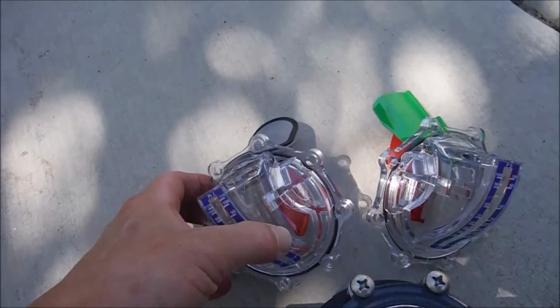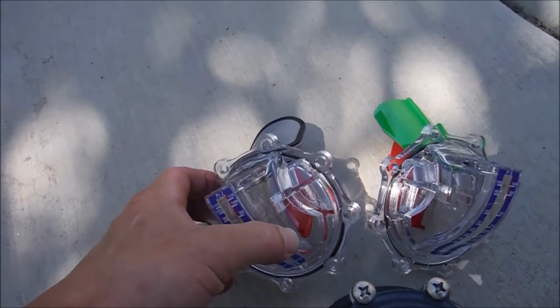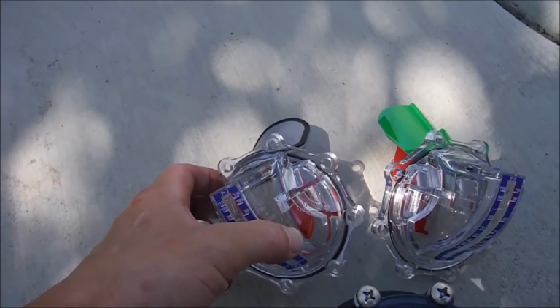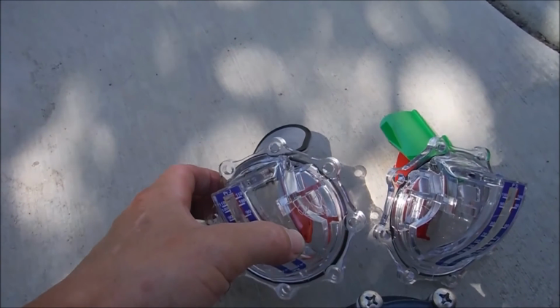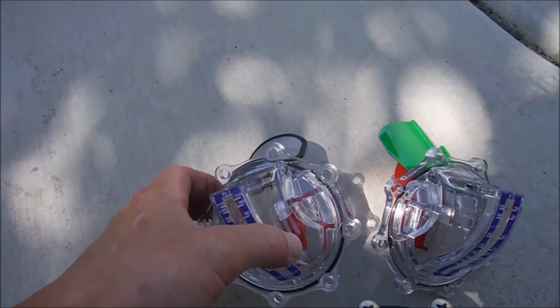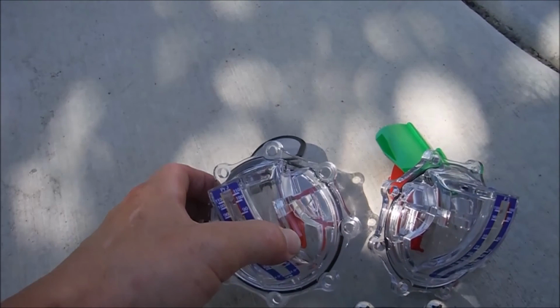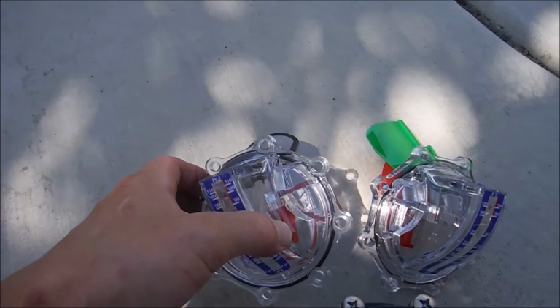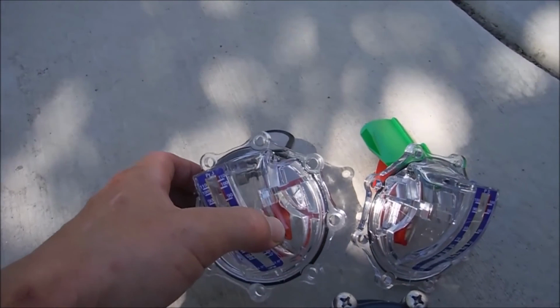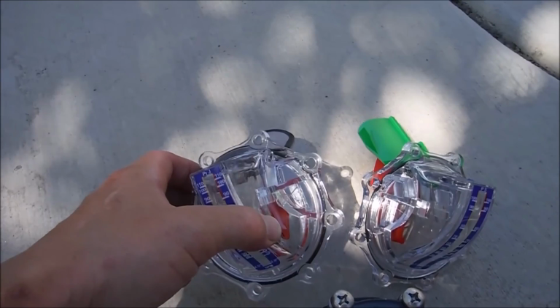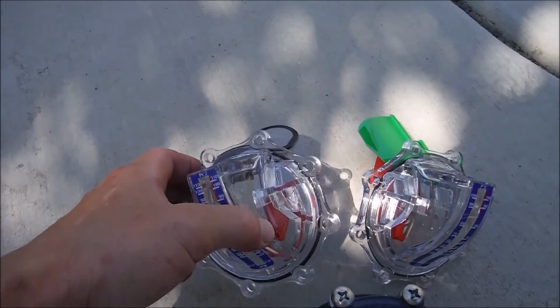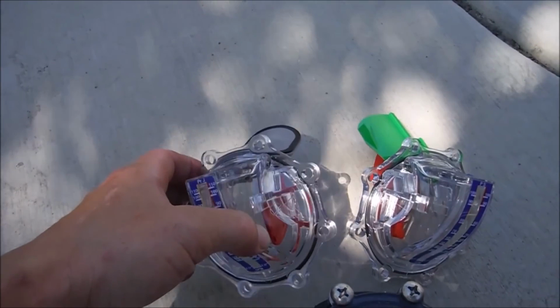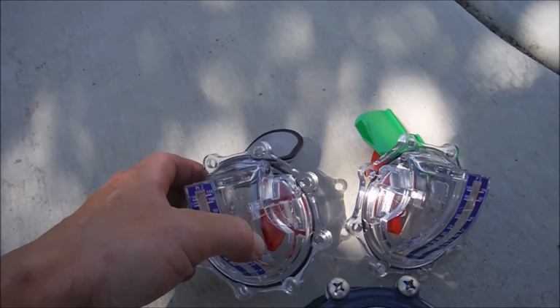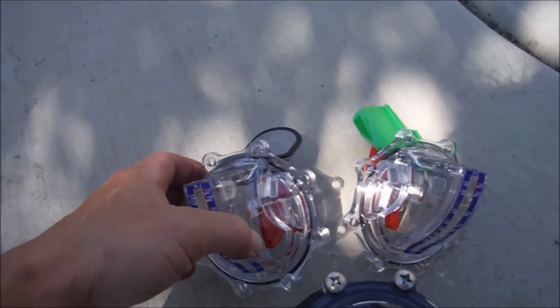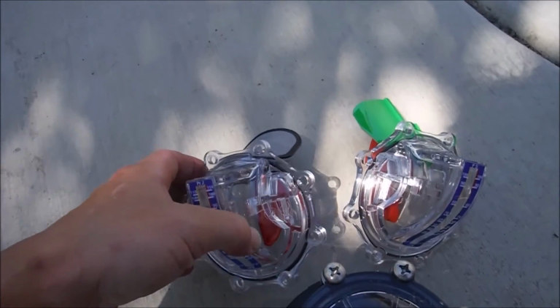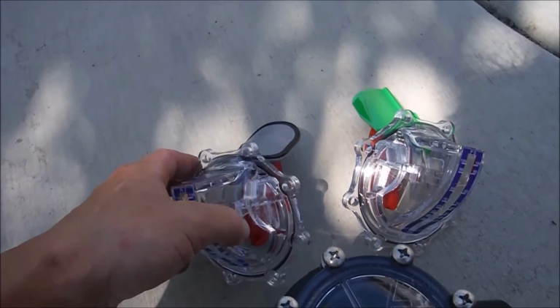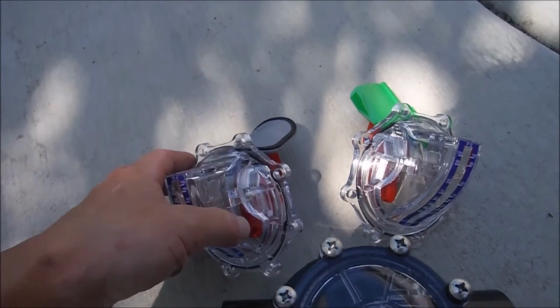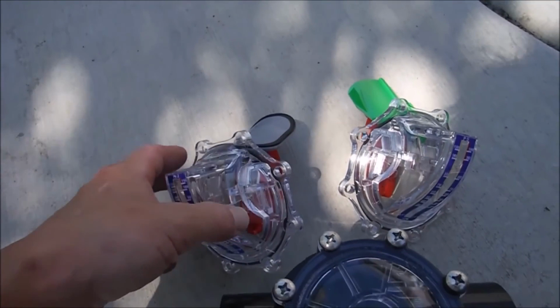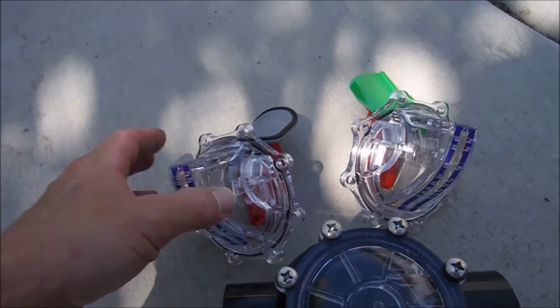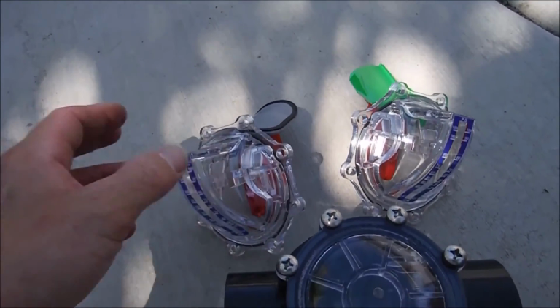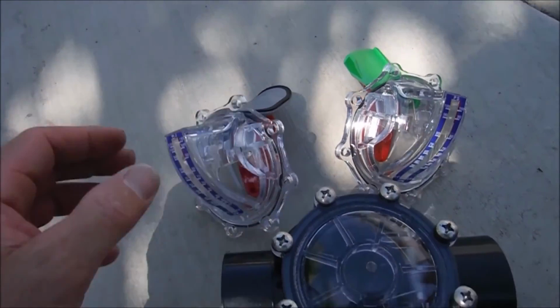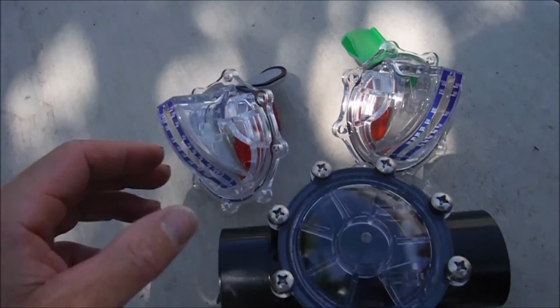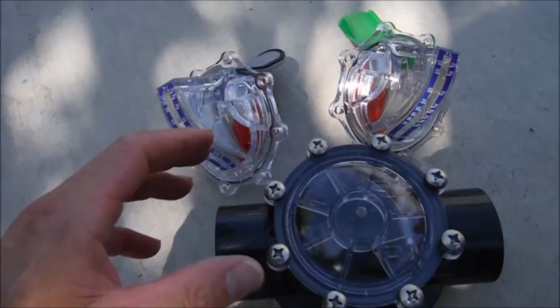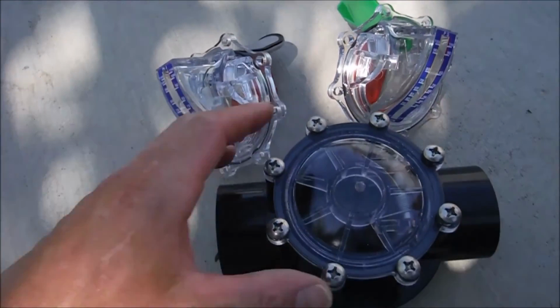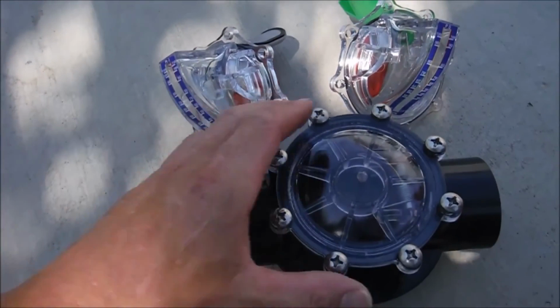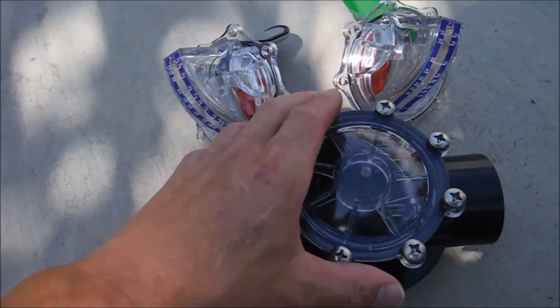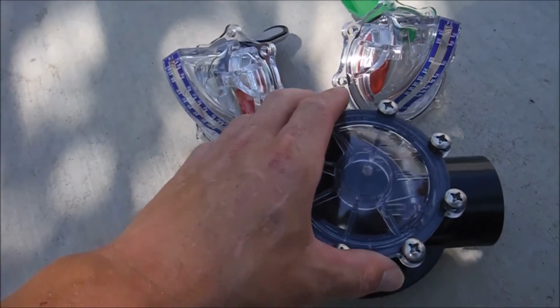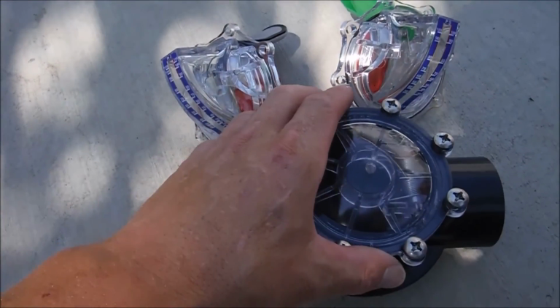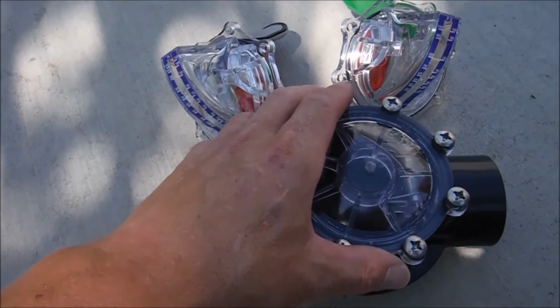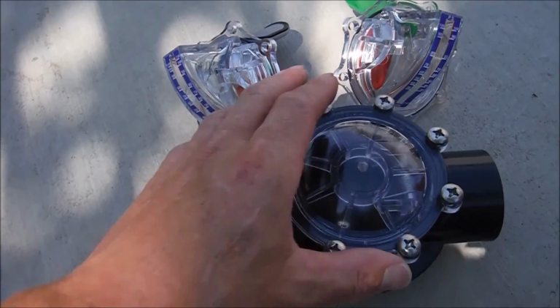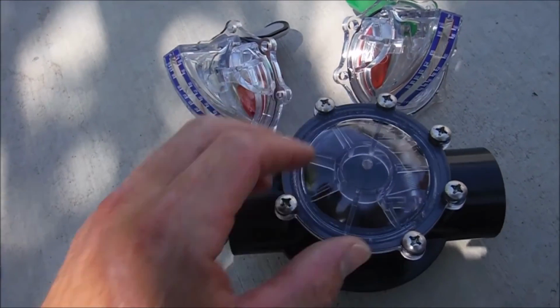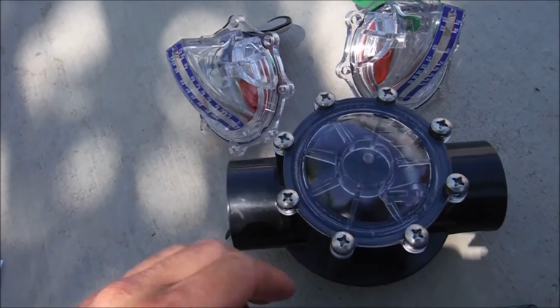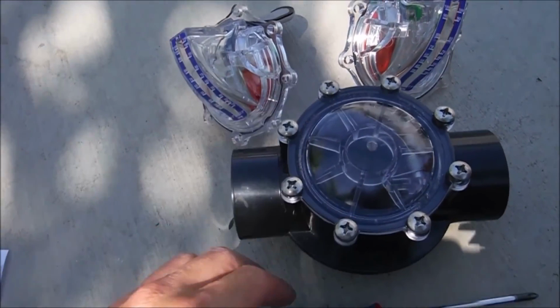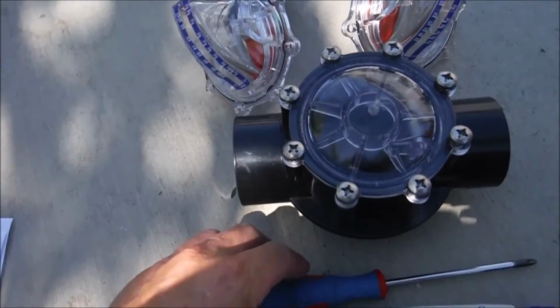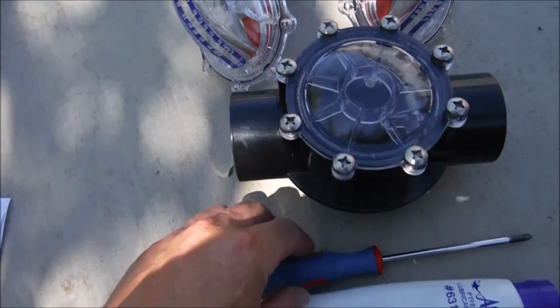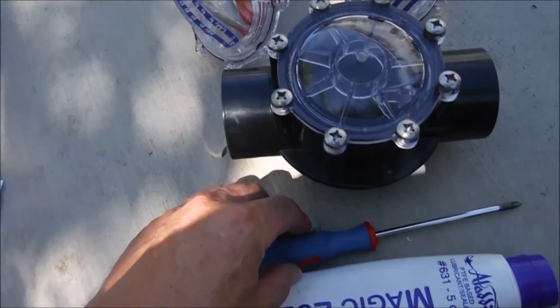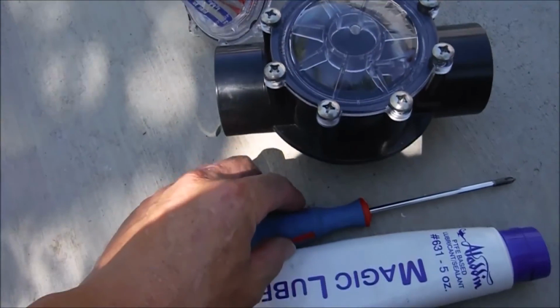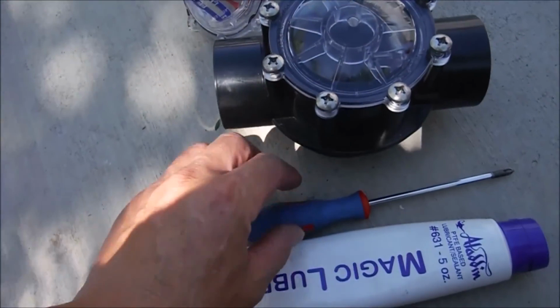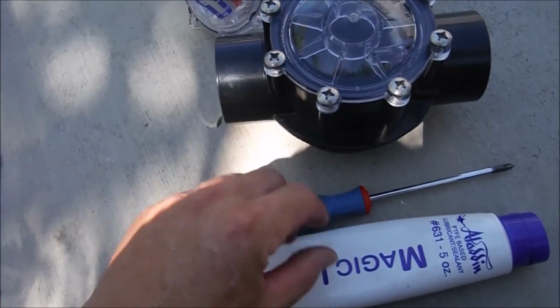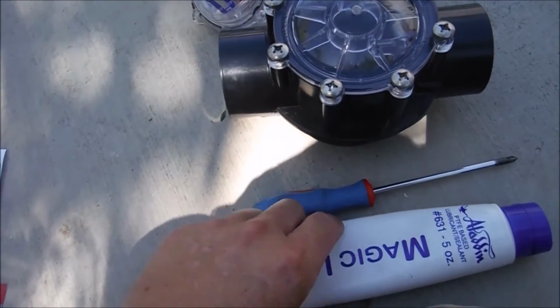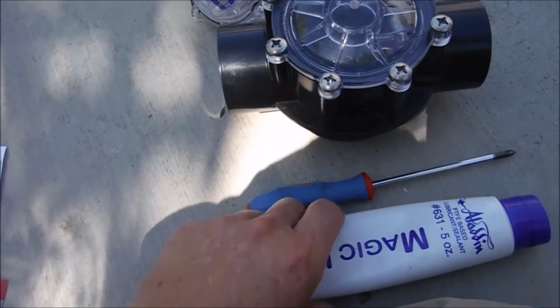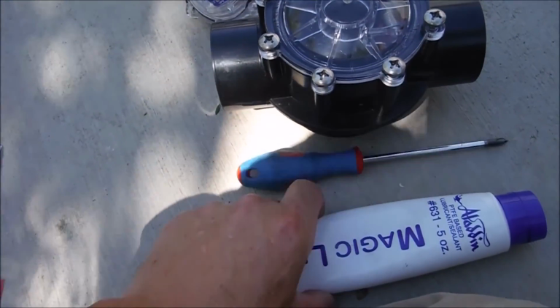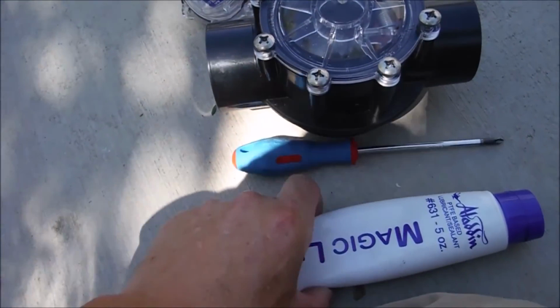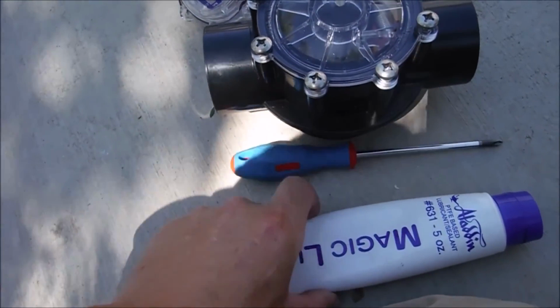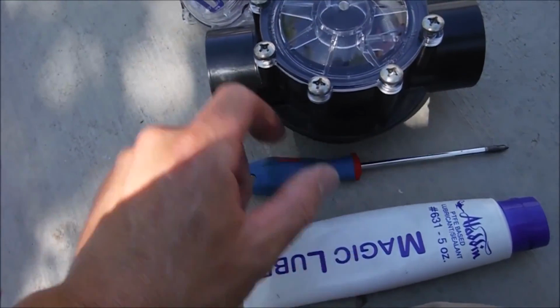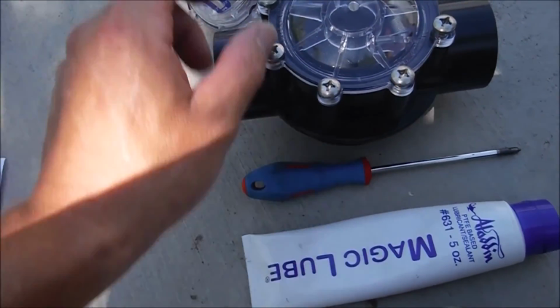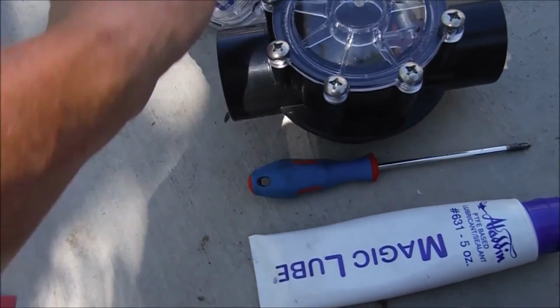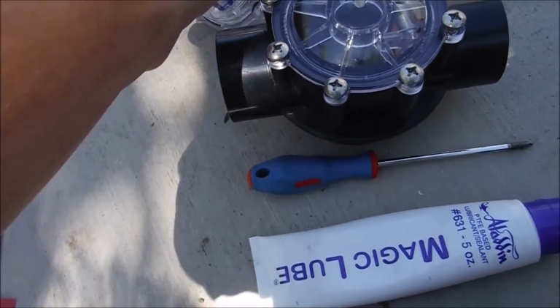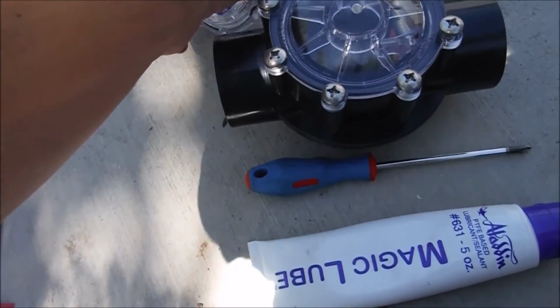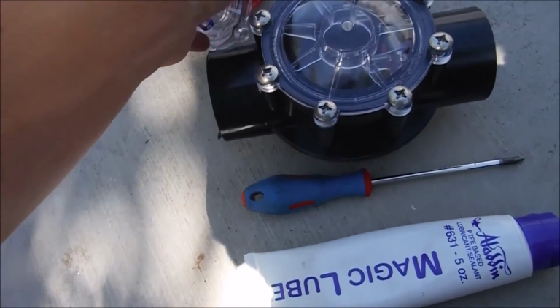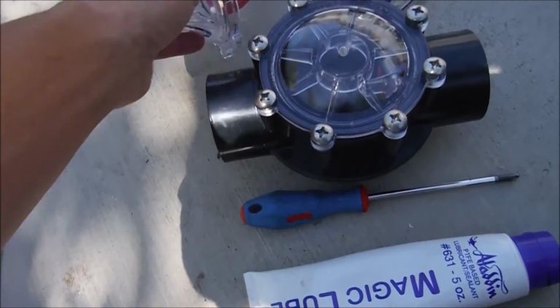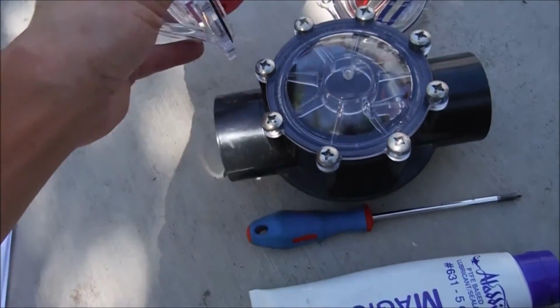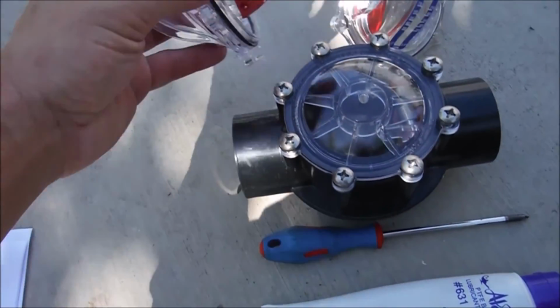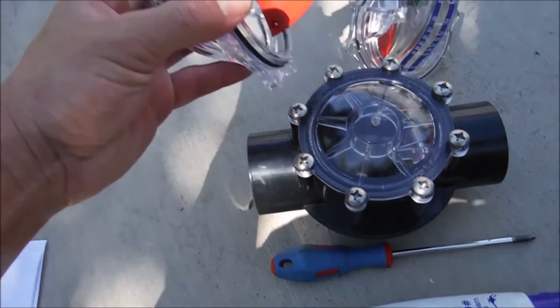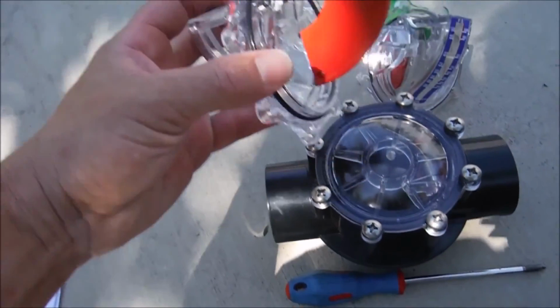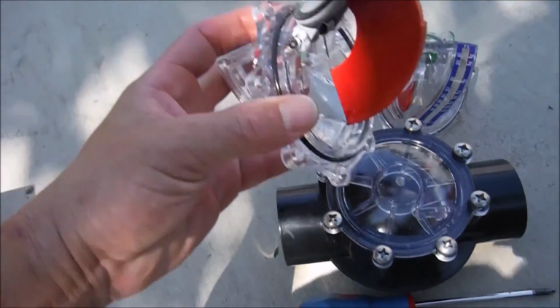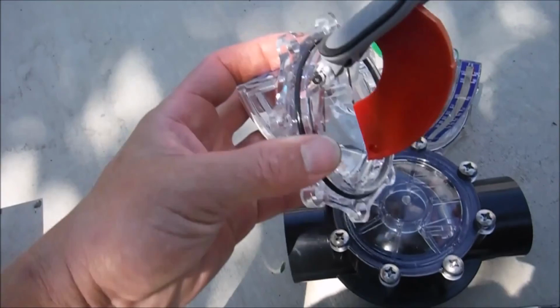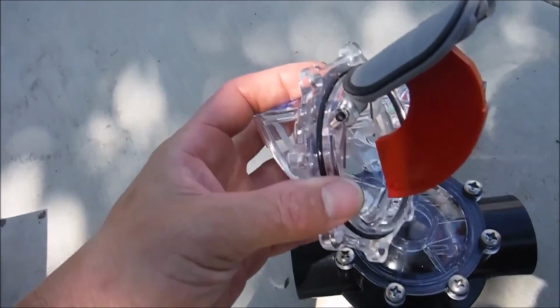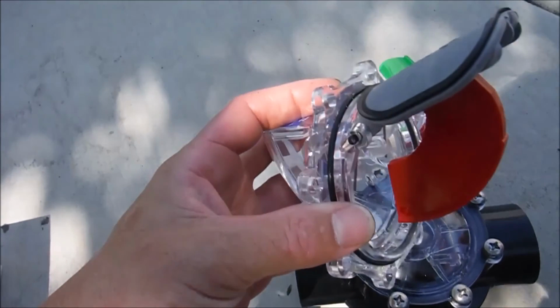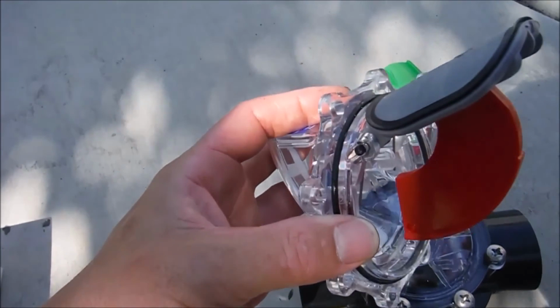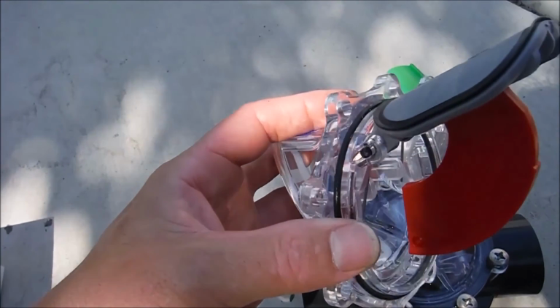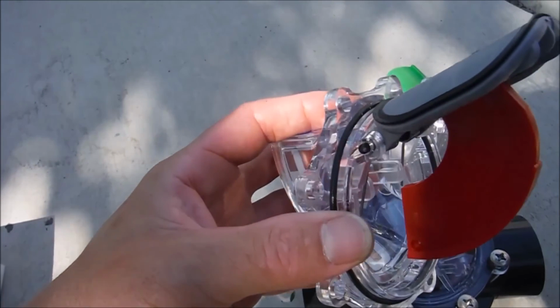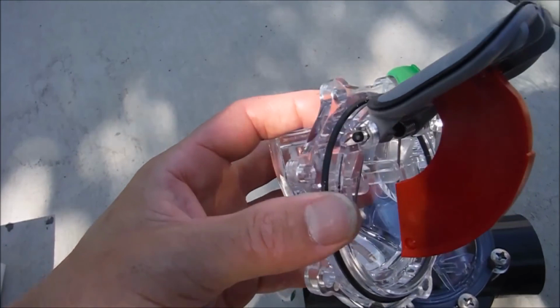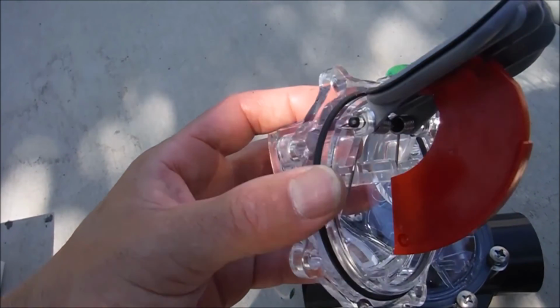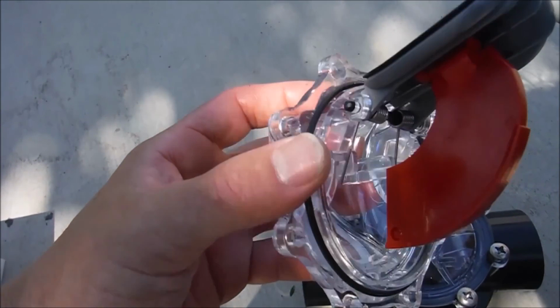If you're going to install the FlowViz into an existing Jandy check valve, all you're going to need is a screwdriver, magic lube, and the O-ring.